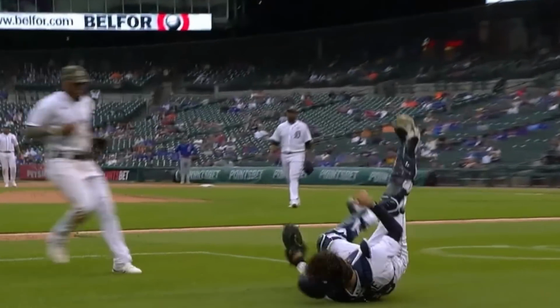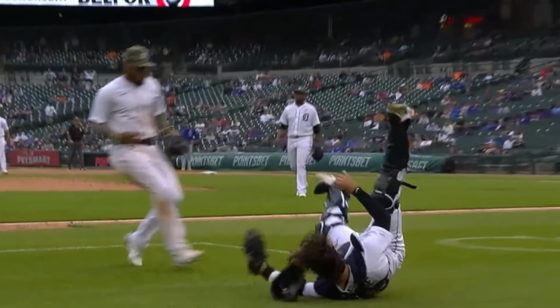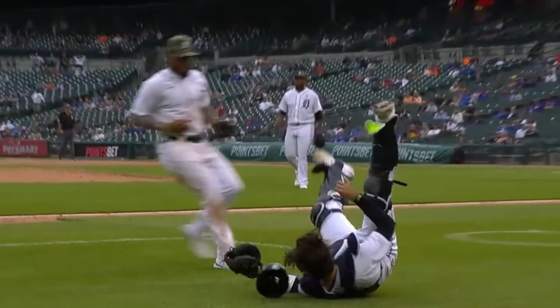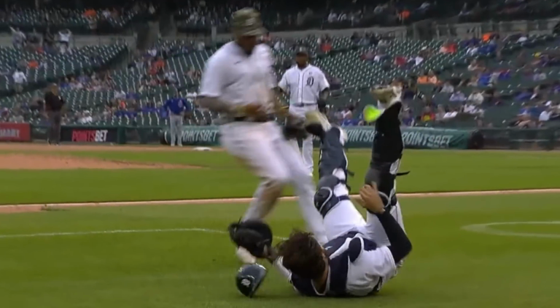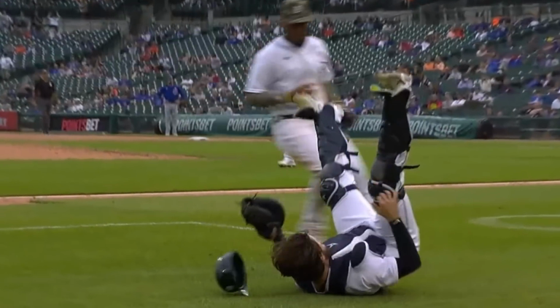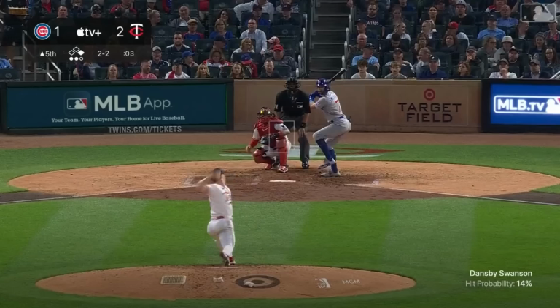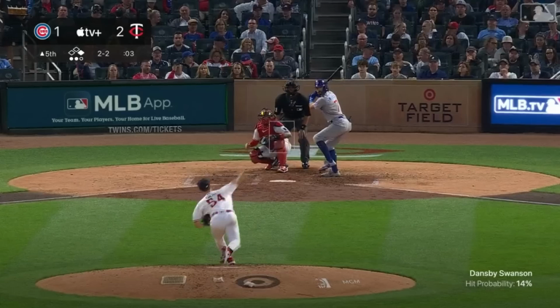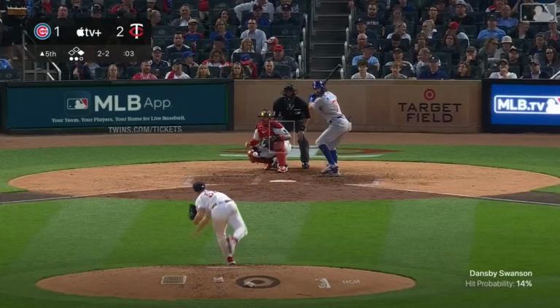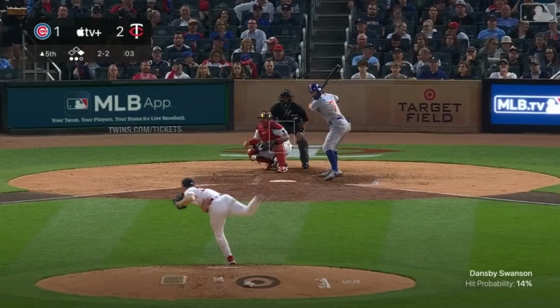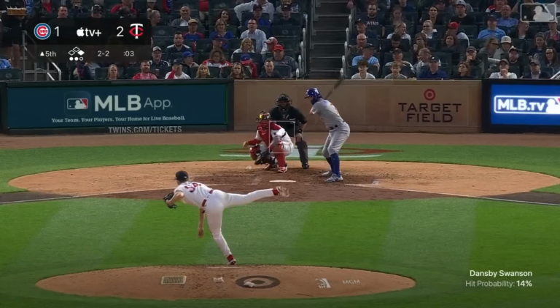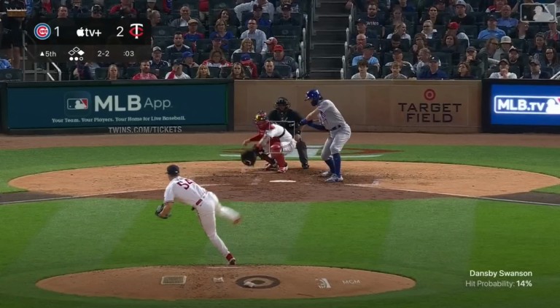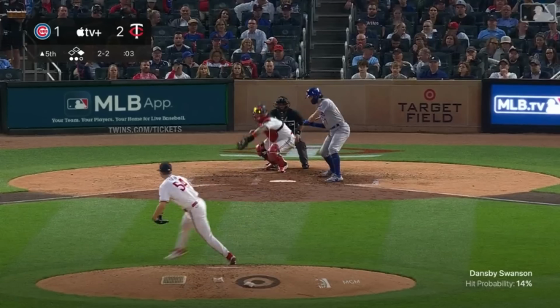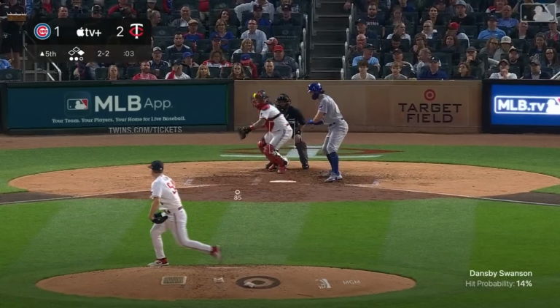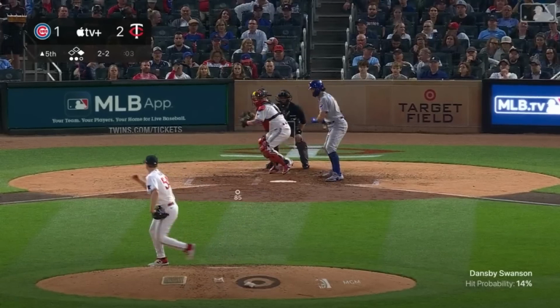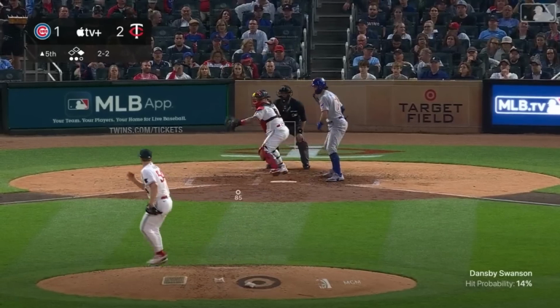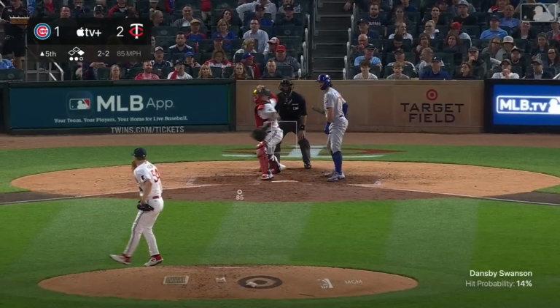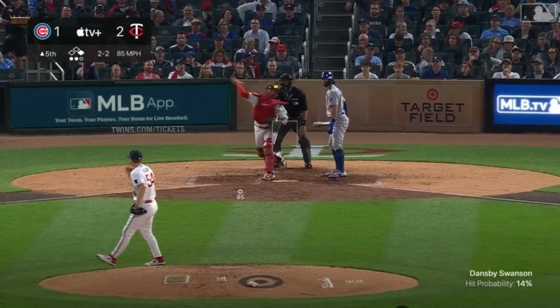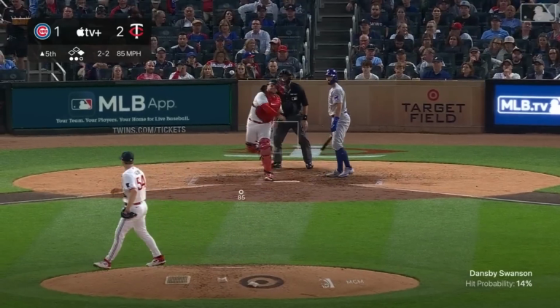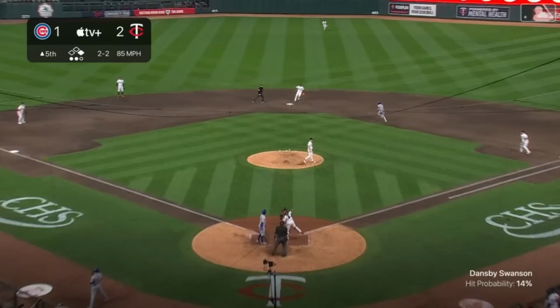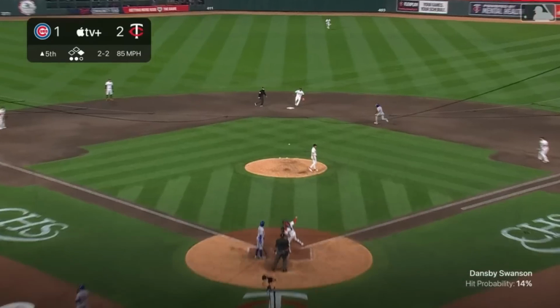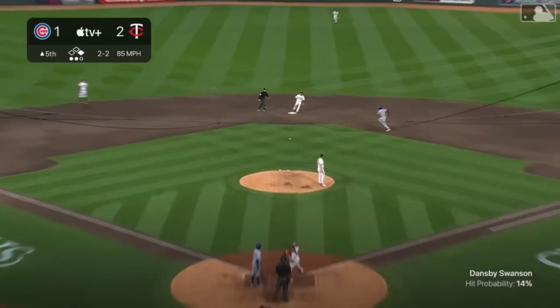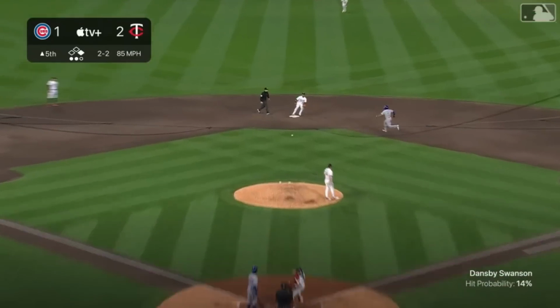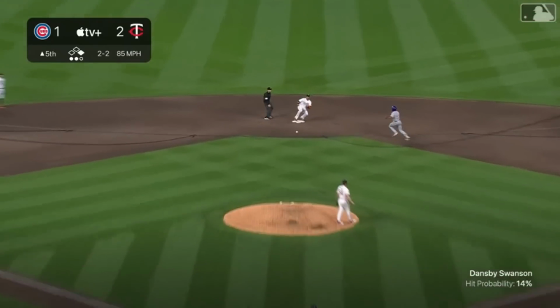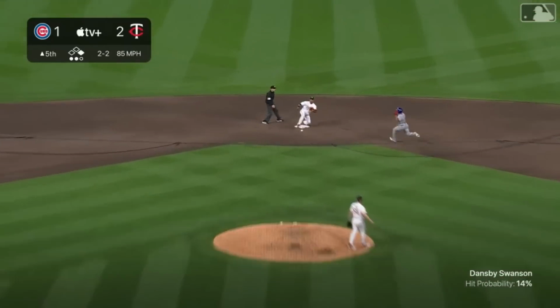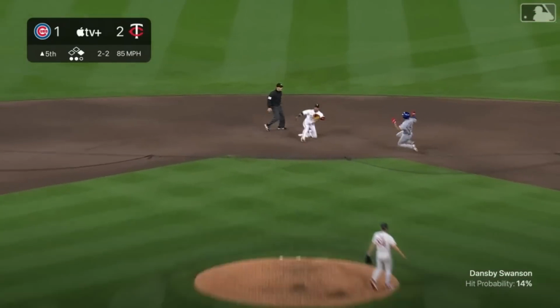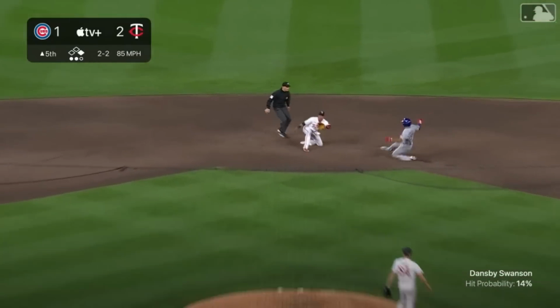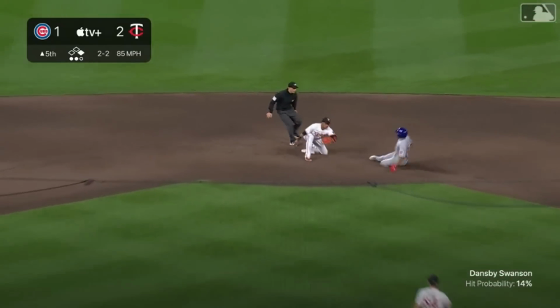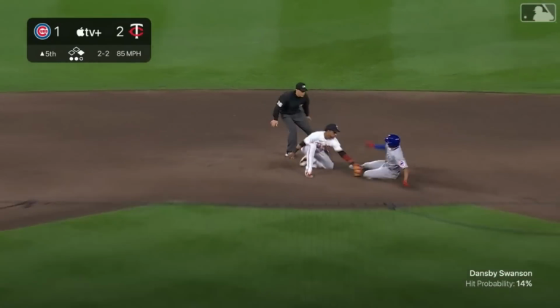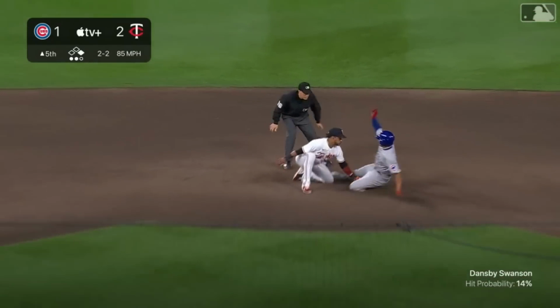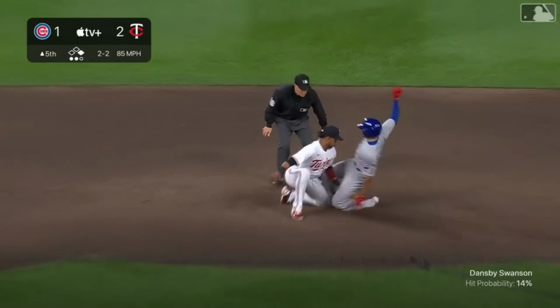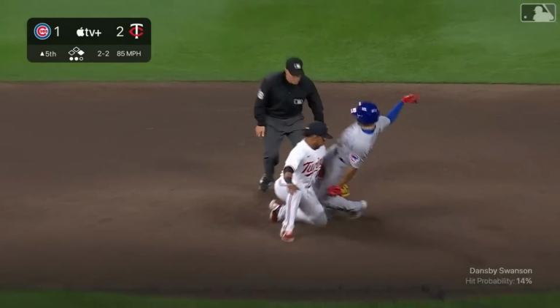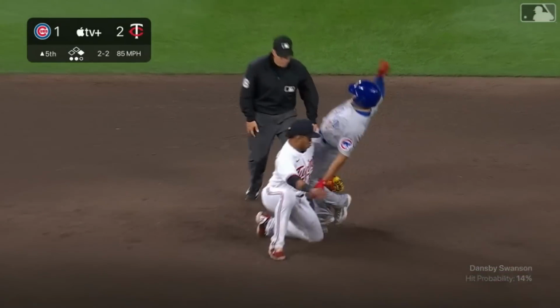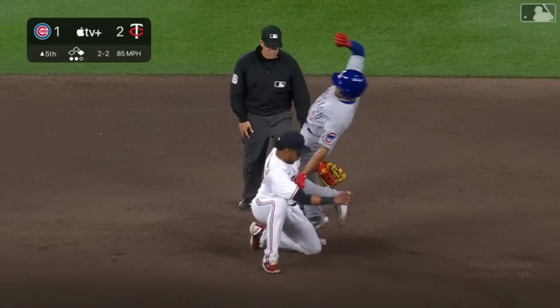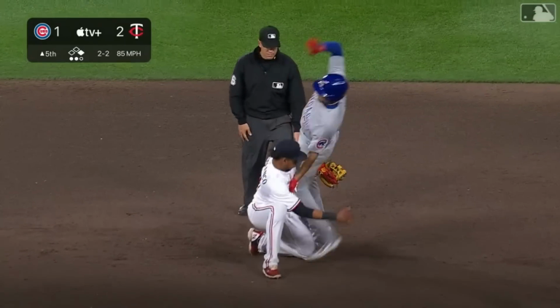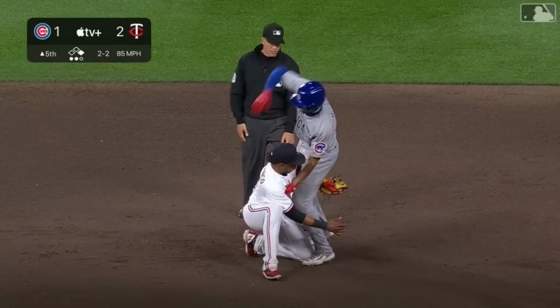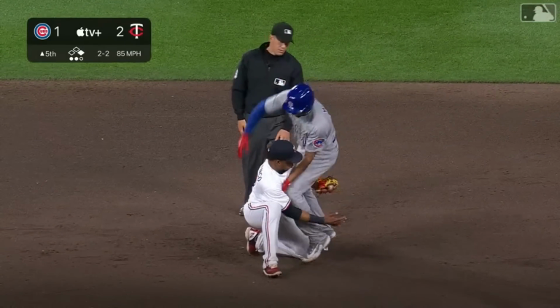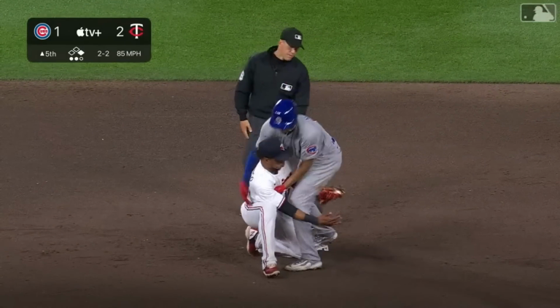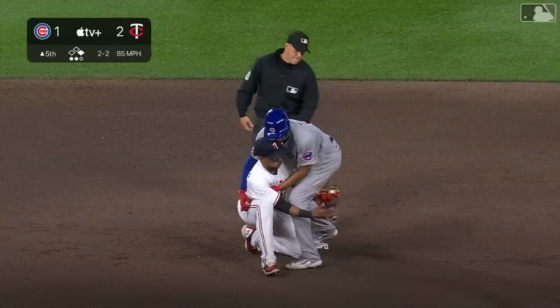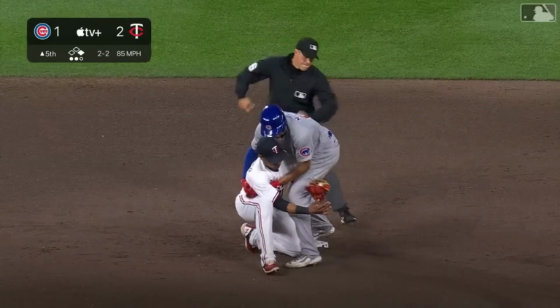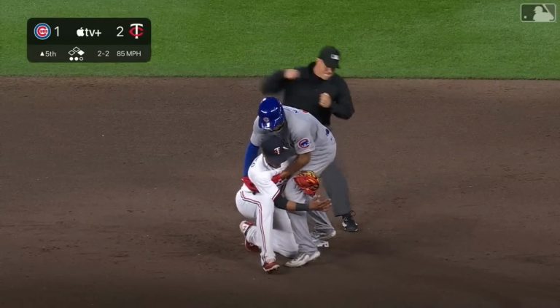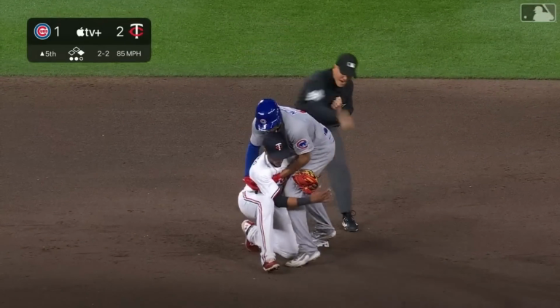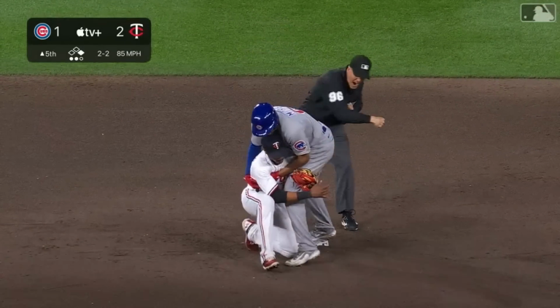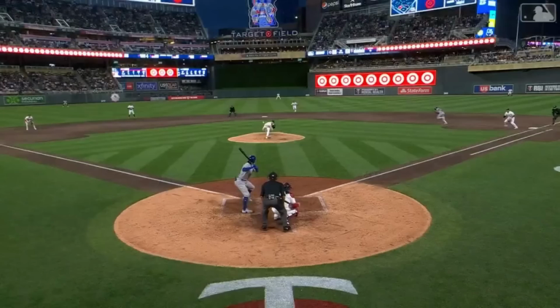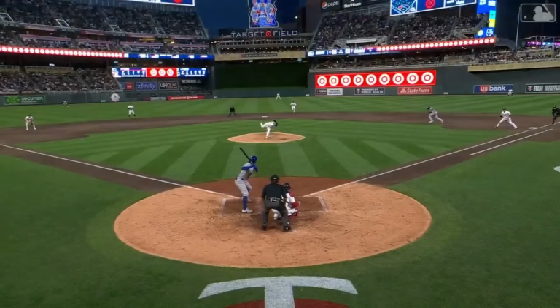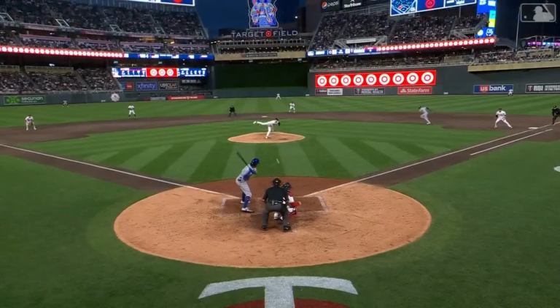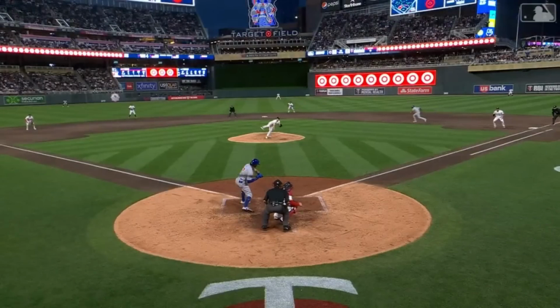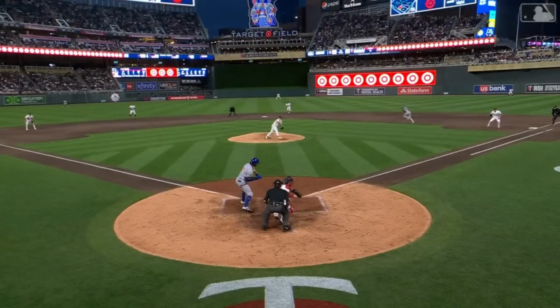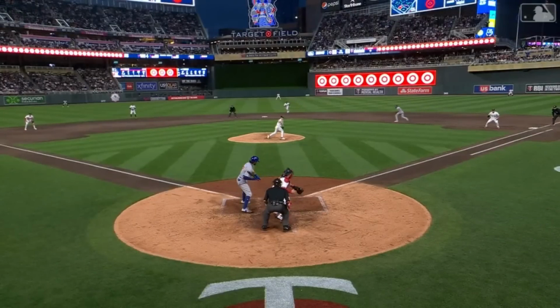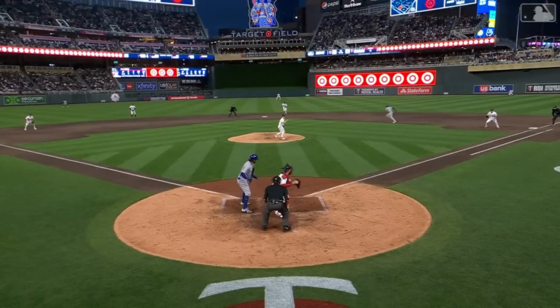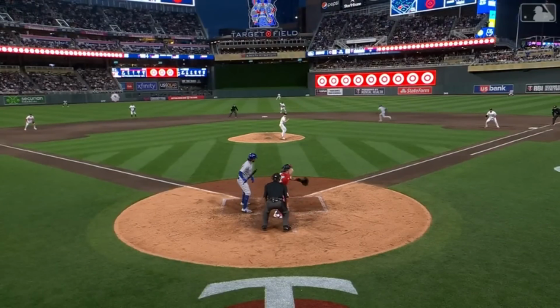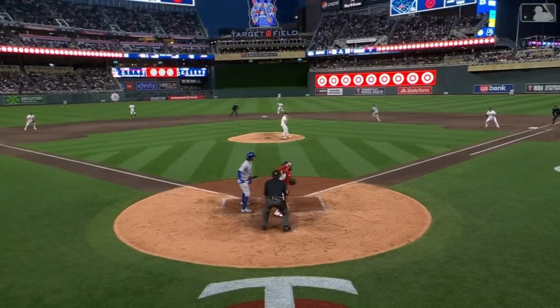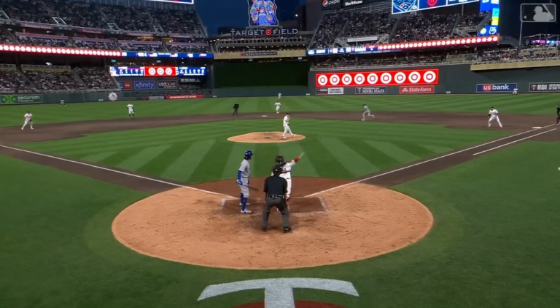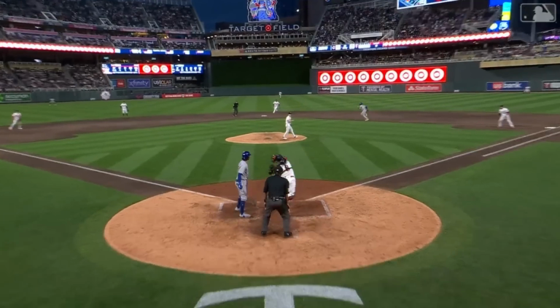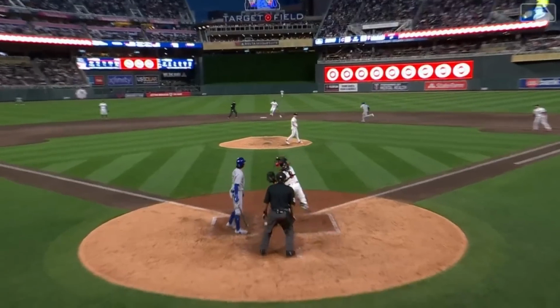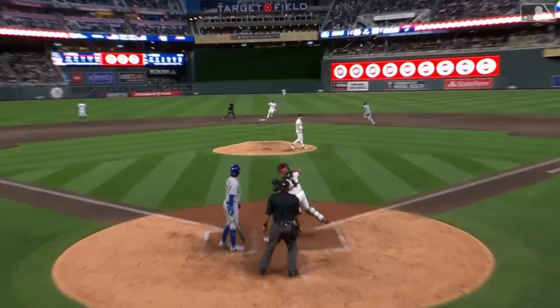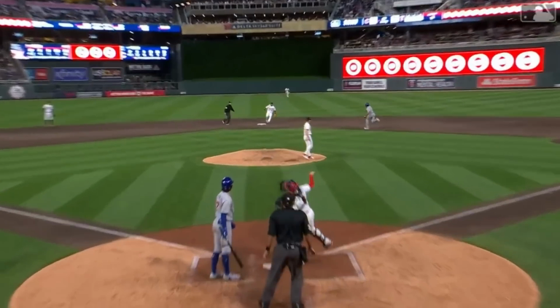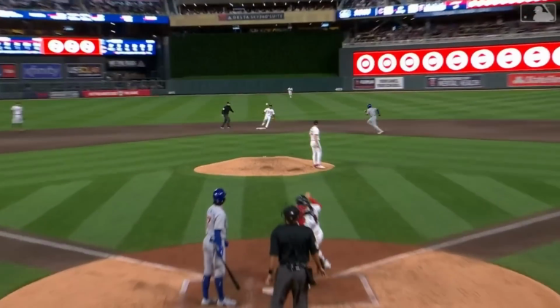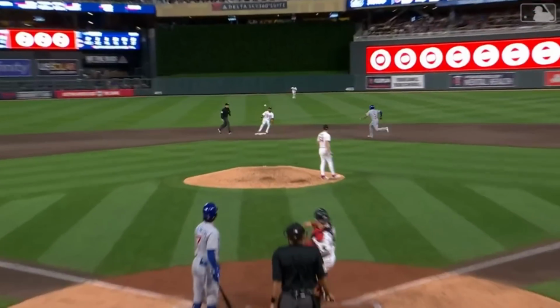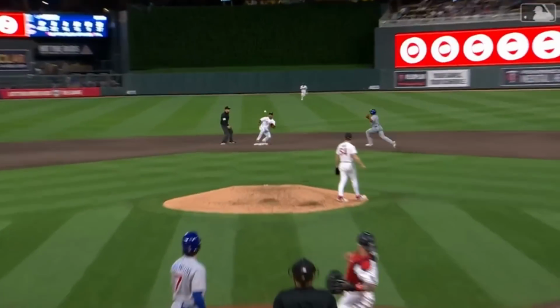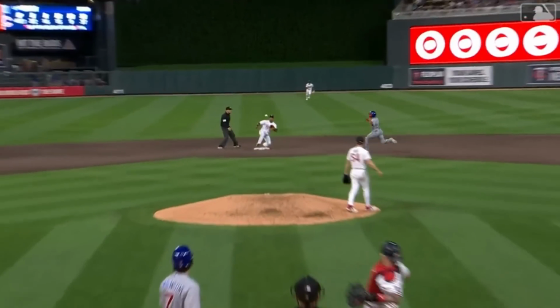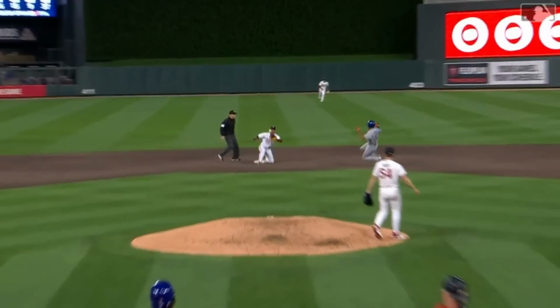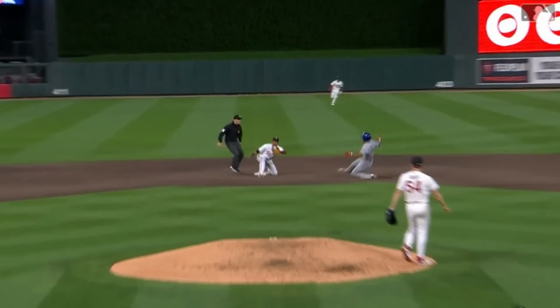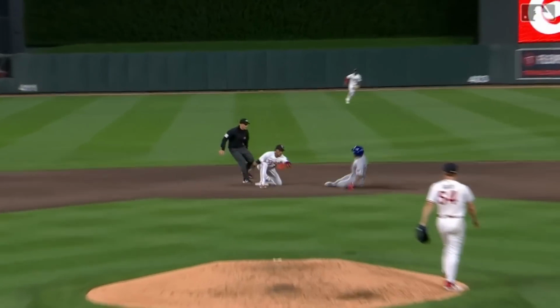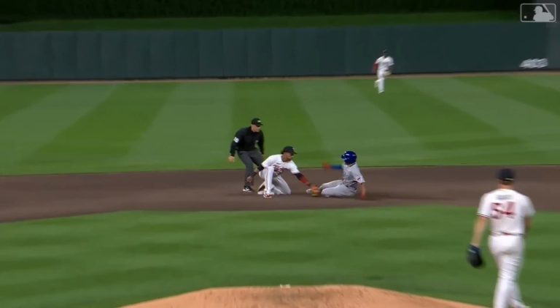Here's Christian Vasquez picking an 85 mile per hour slider that bounced probably five feet in front of the plate, then throwing a perfect strike to second to nail the runner.